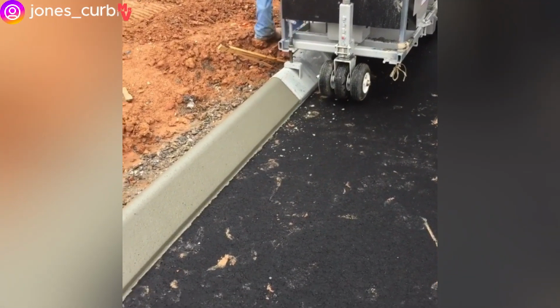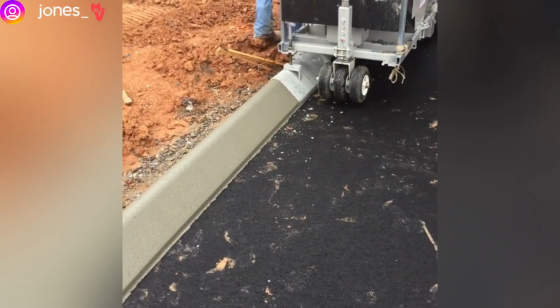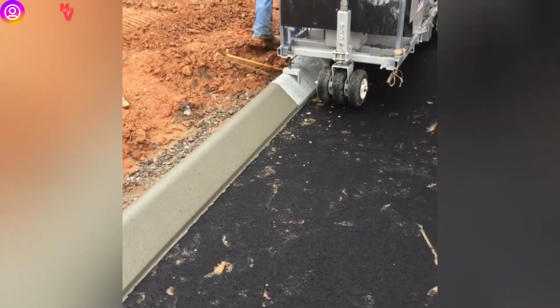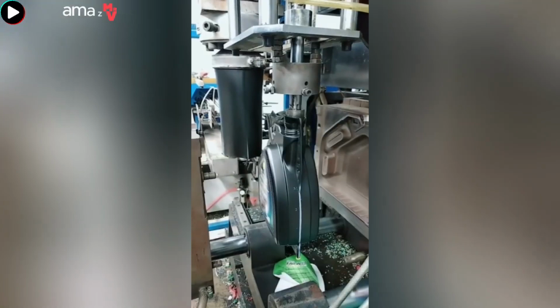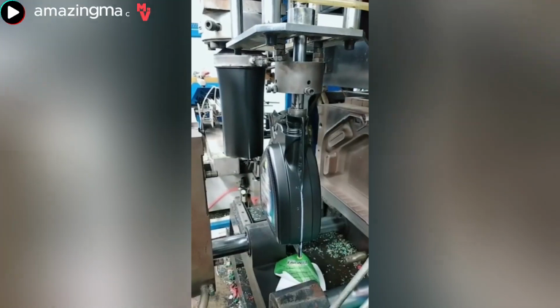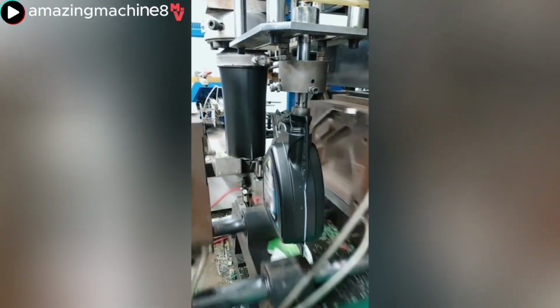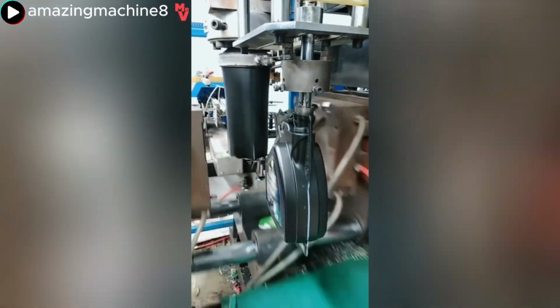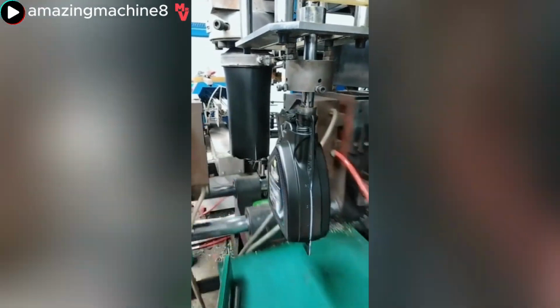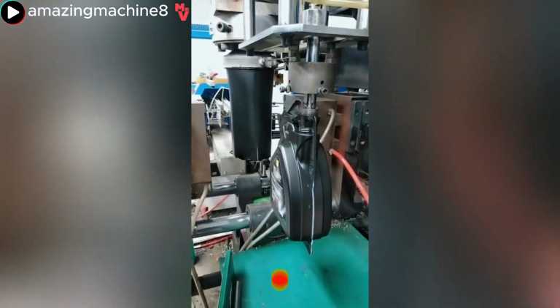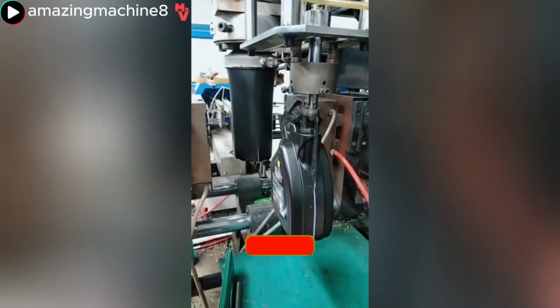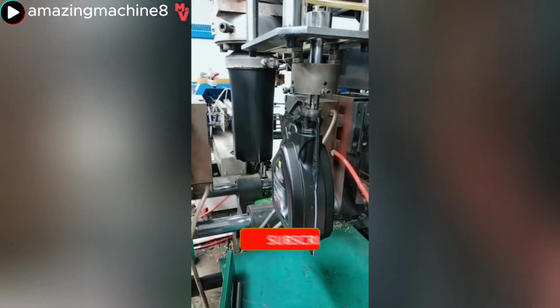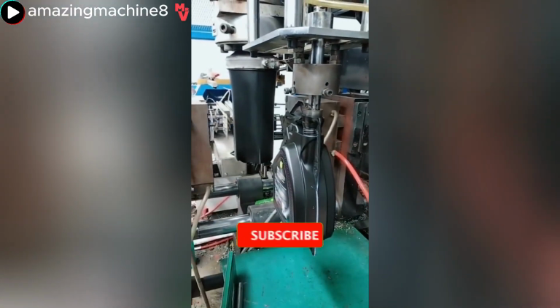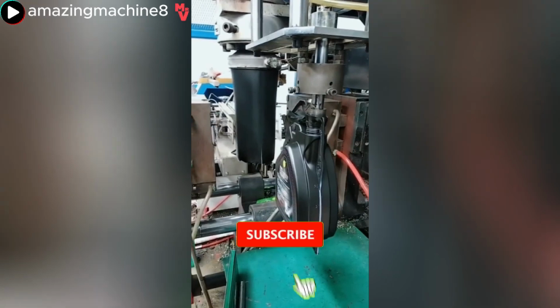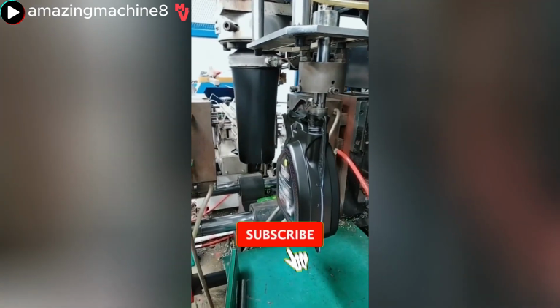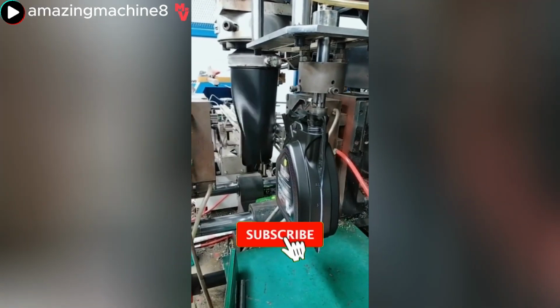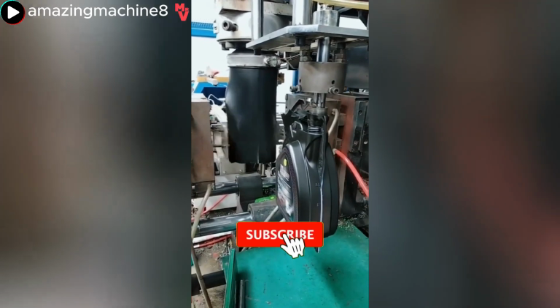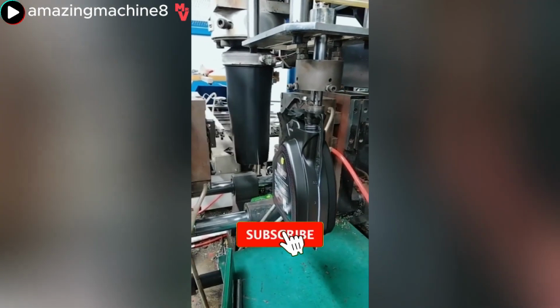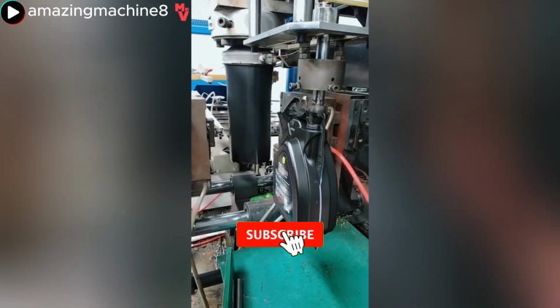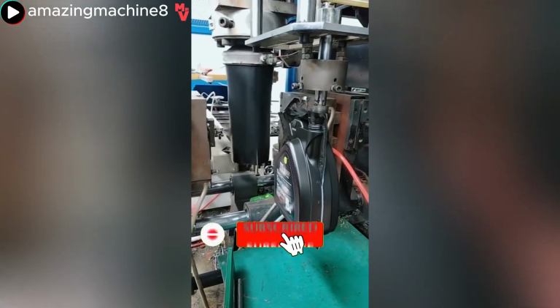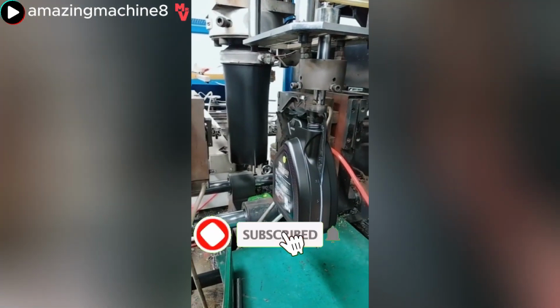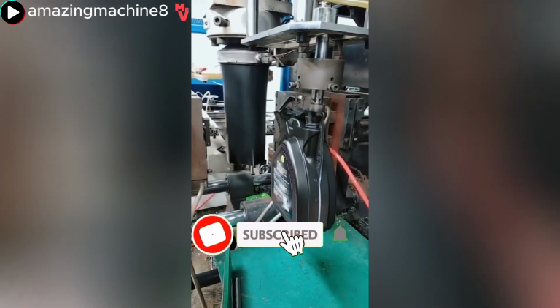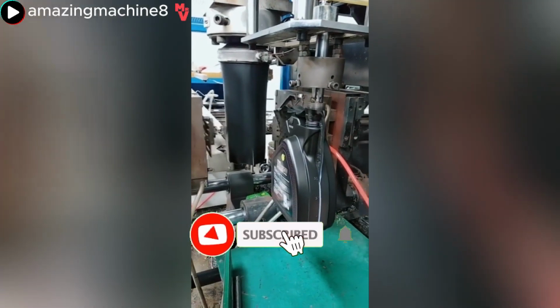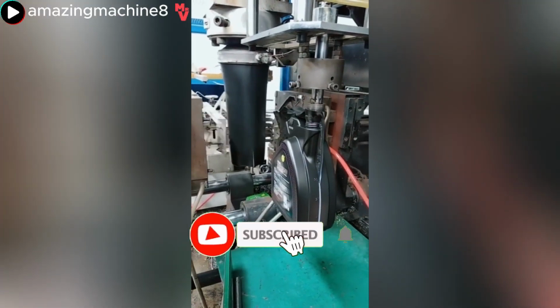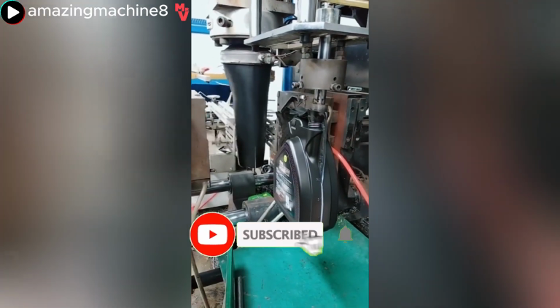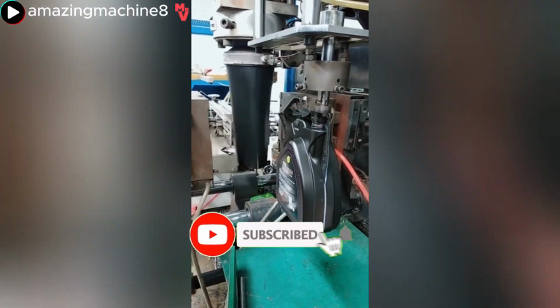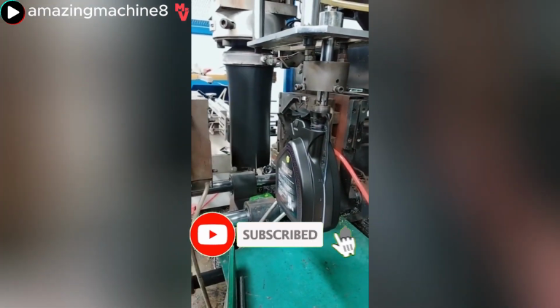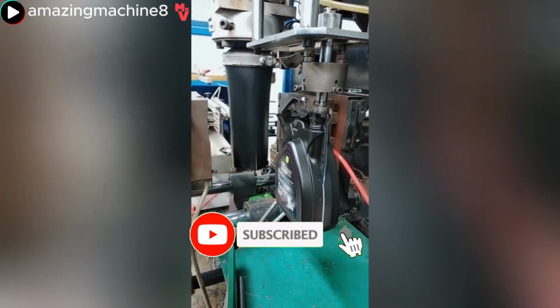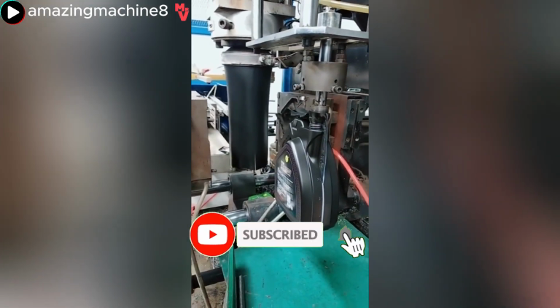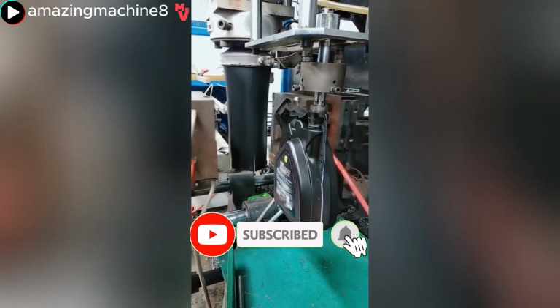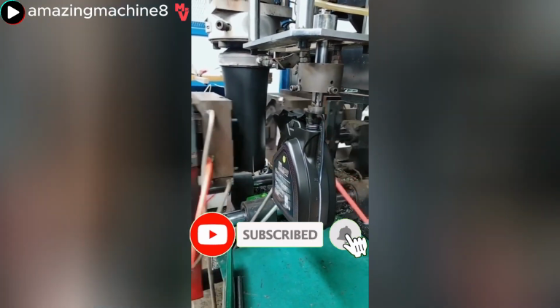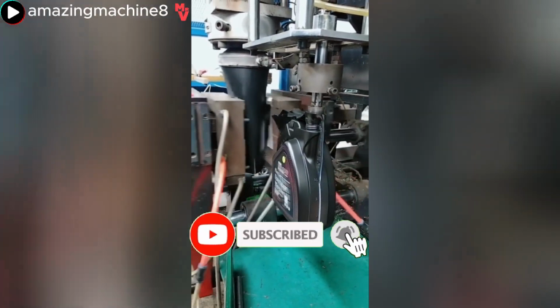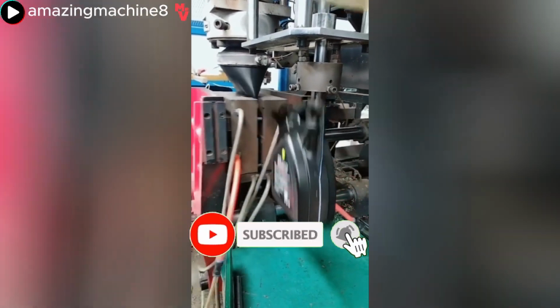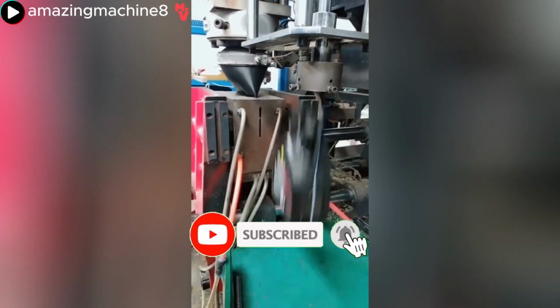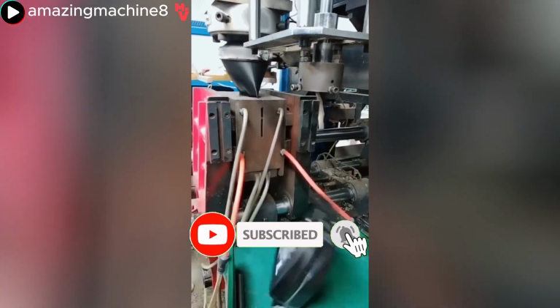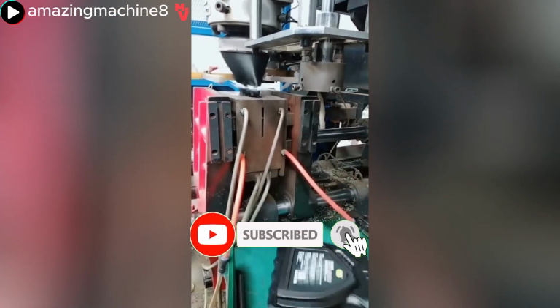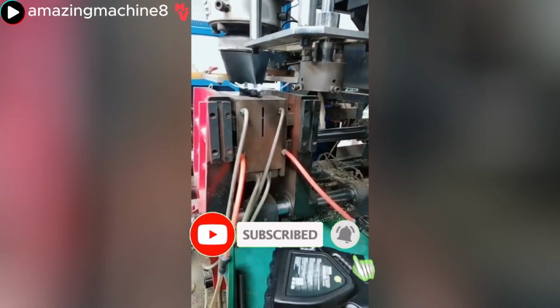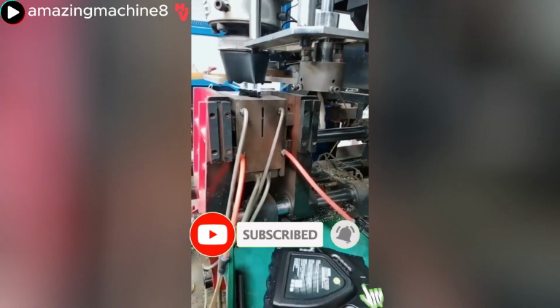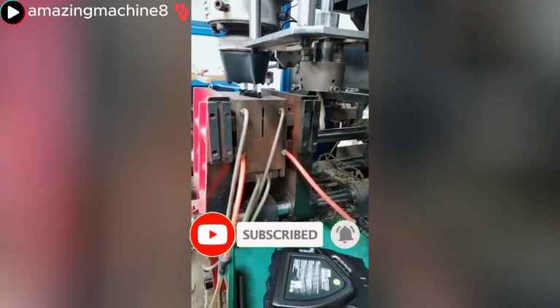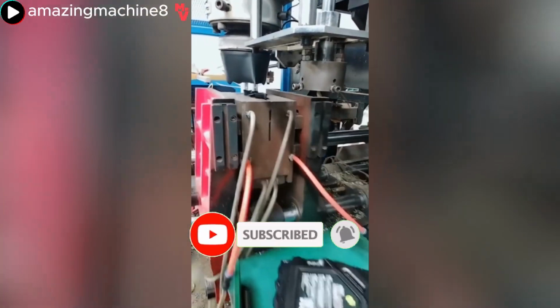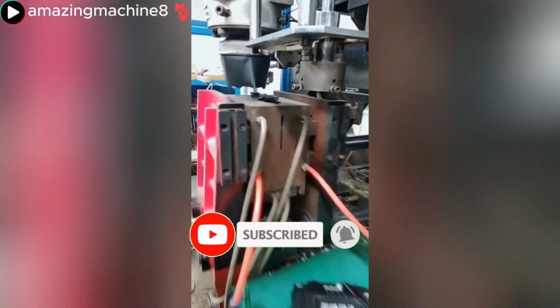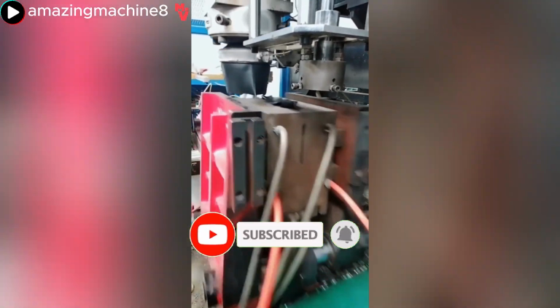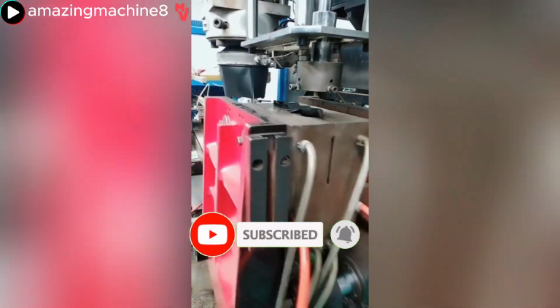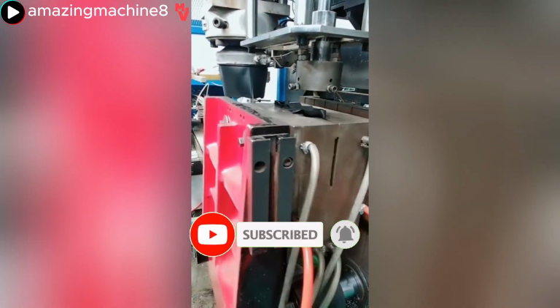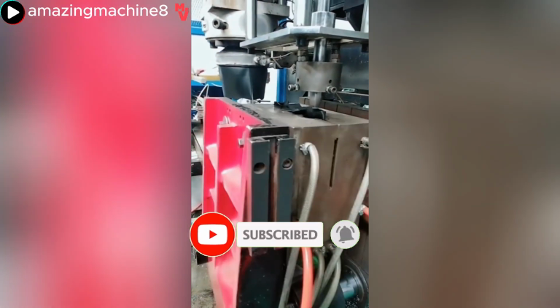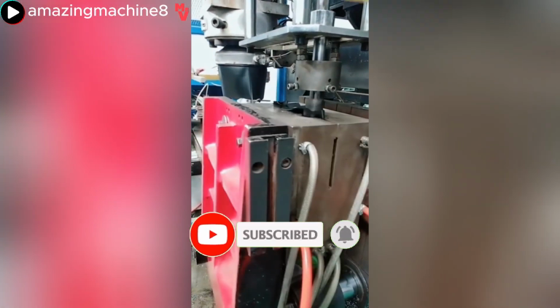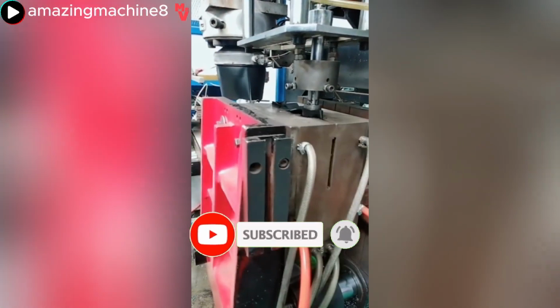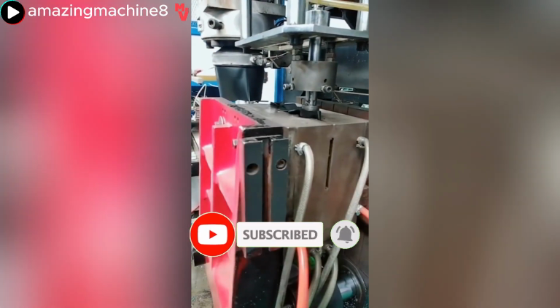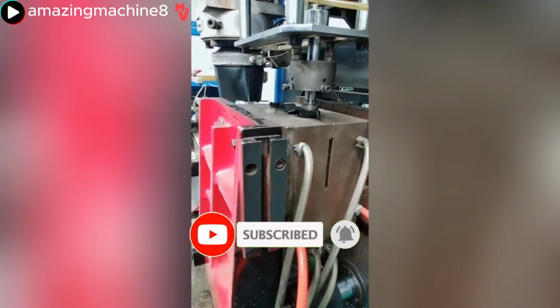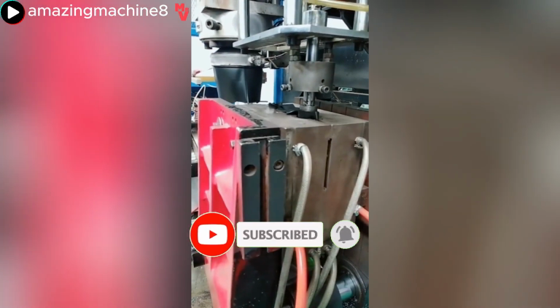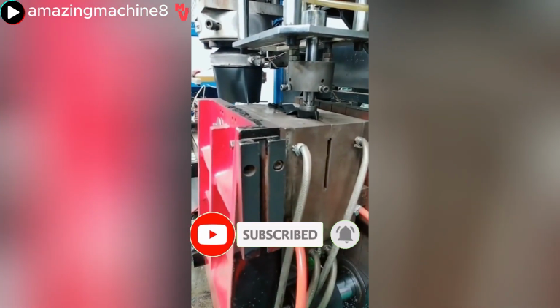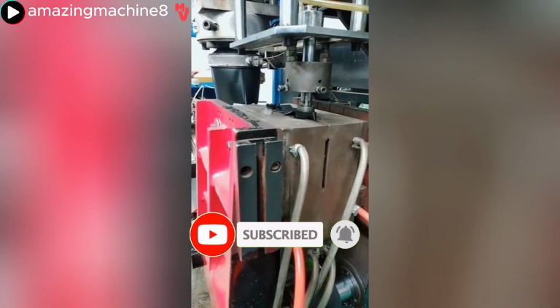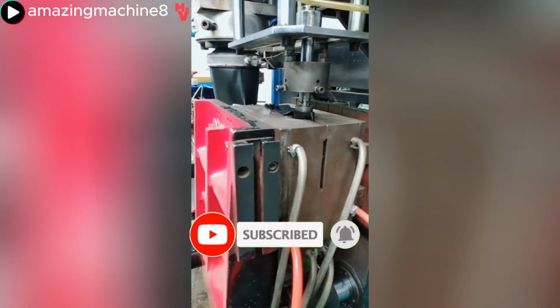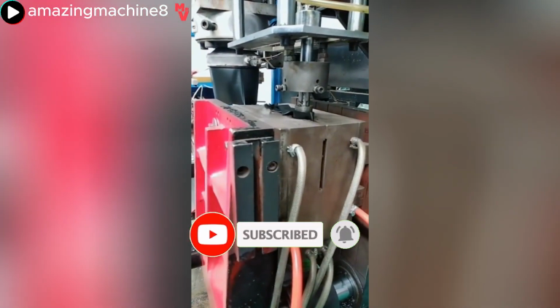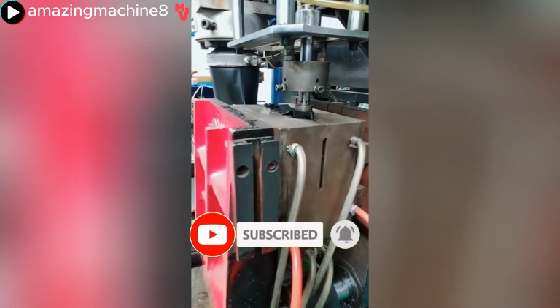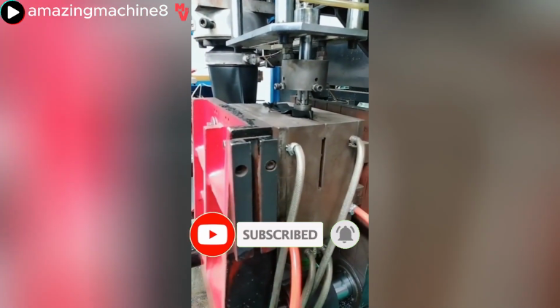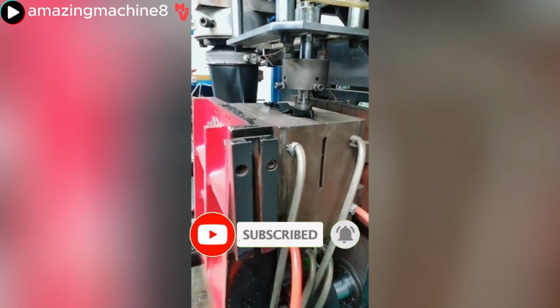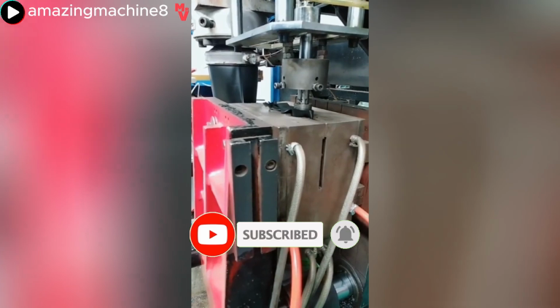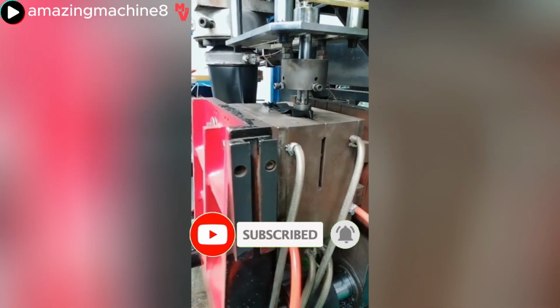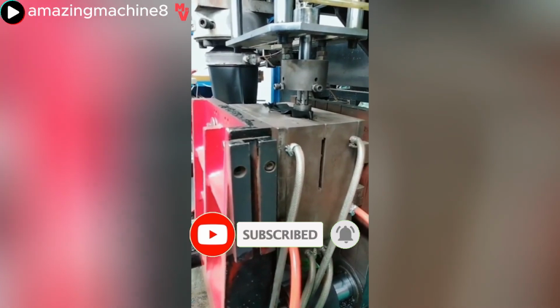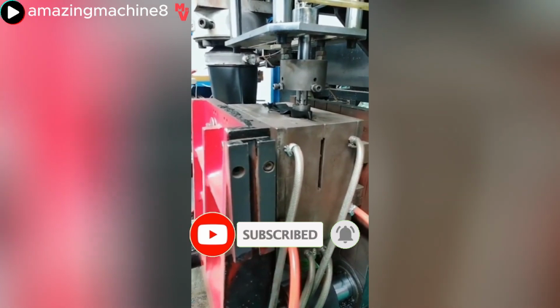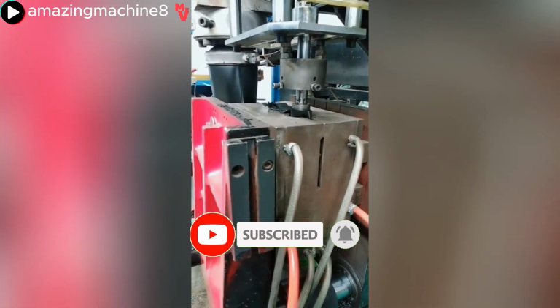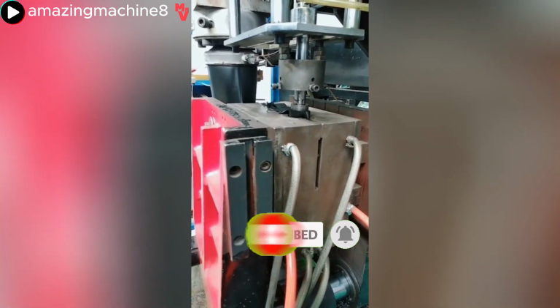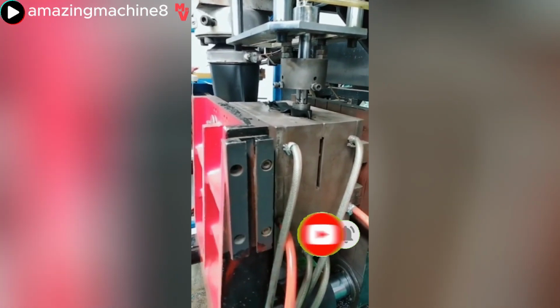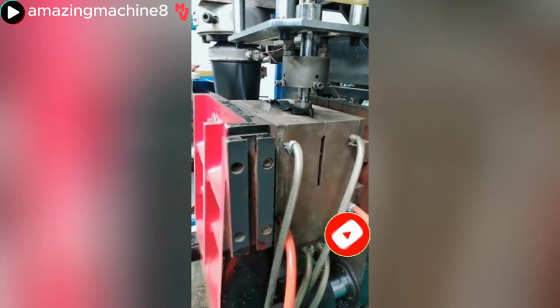This is a plastic container production process, where melted plastic and compressed air are used to blow and shape the containers.